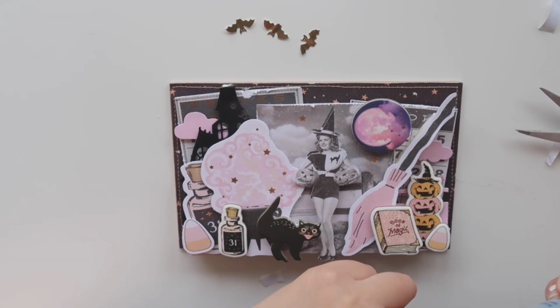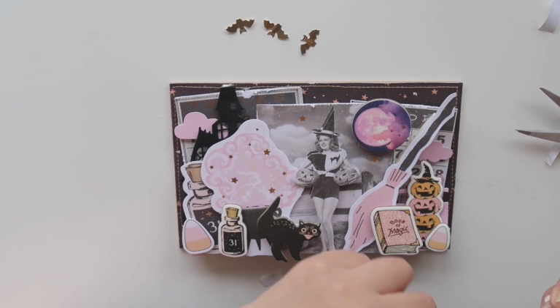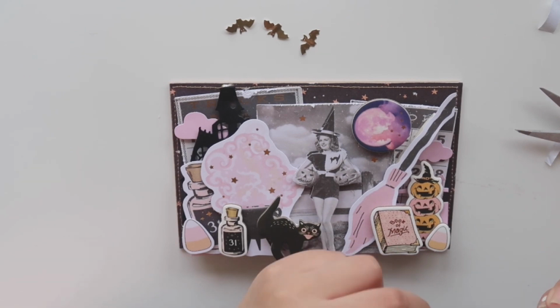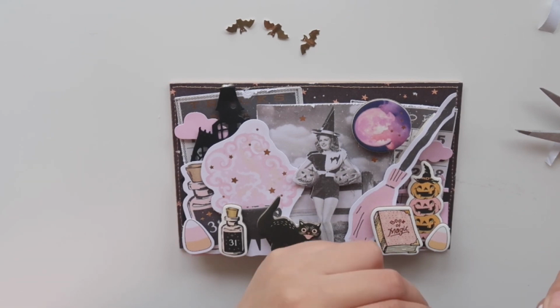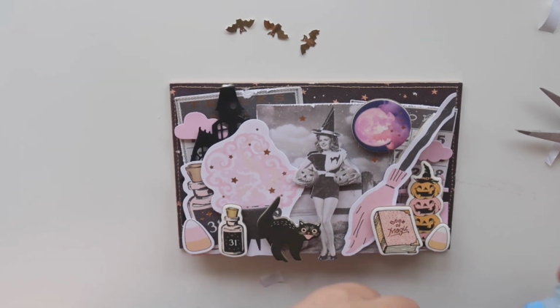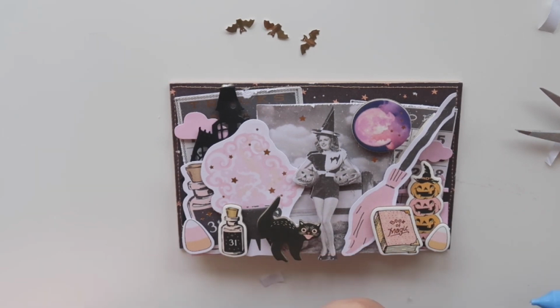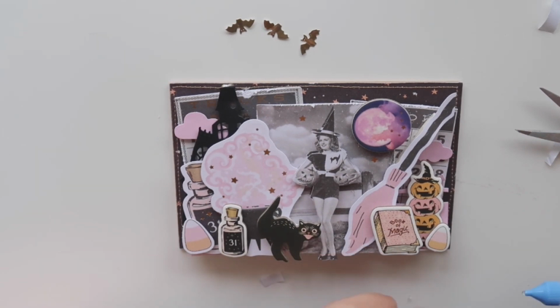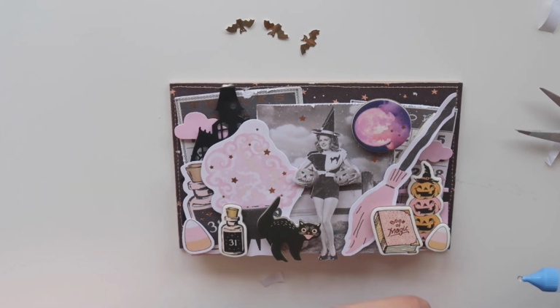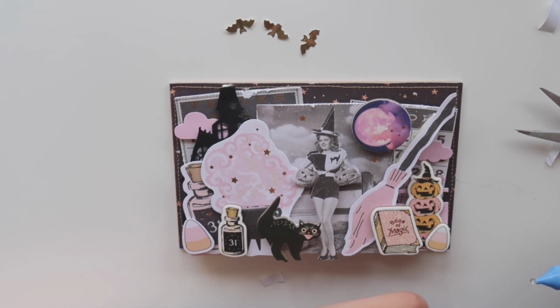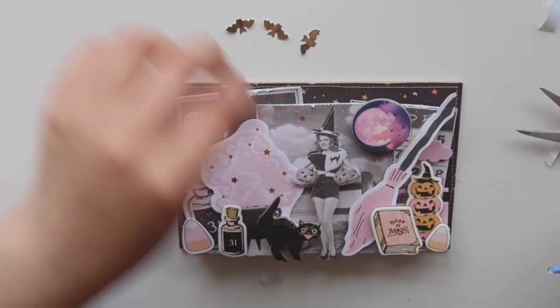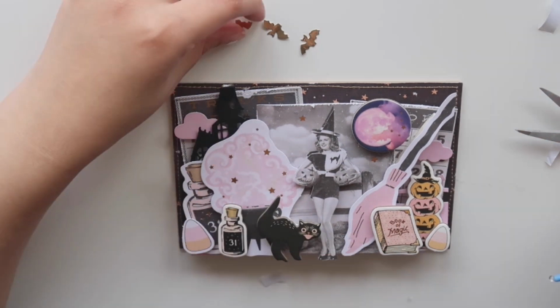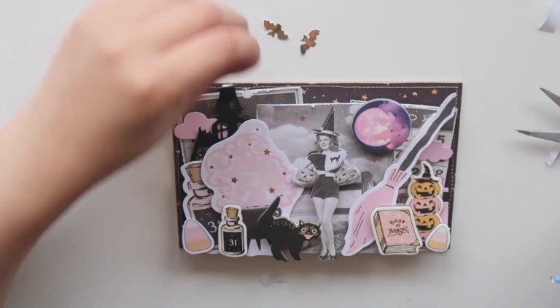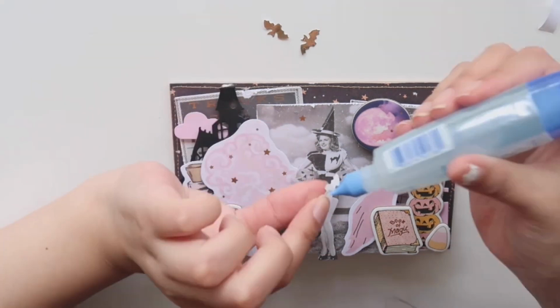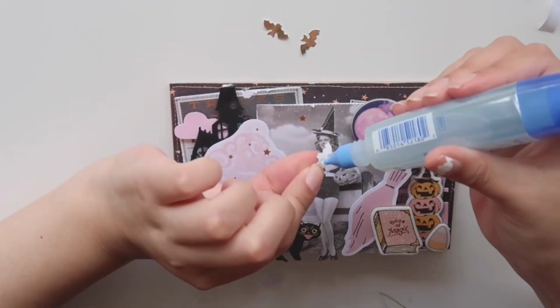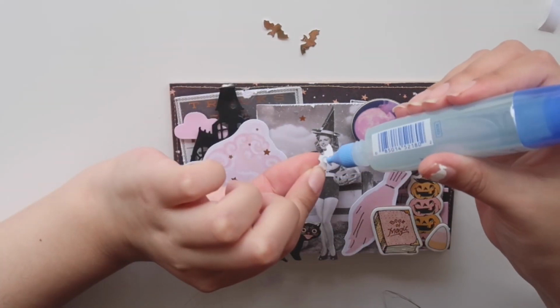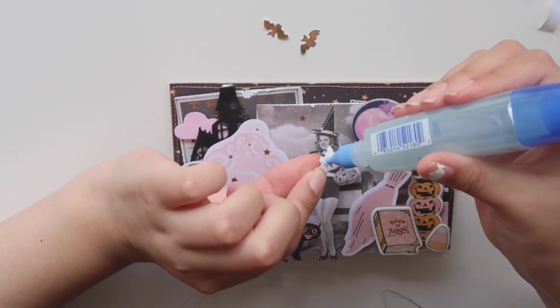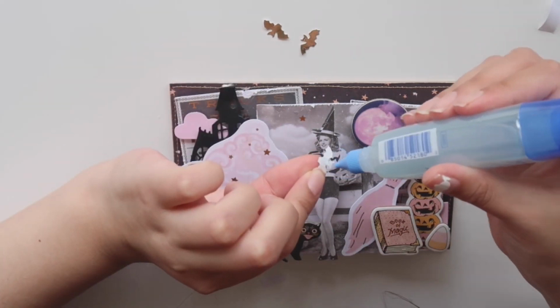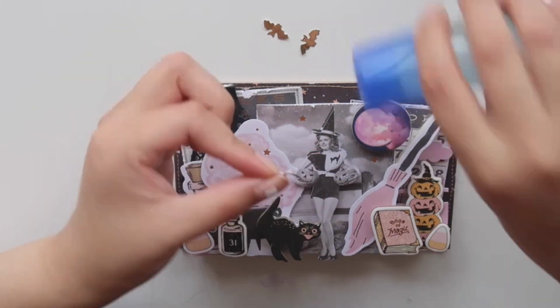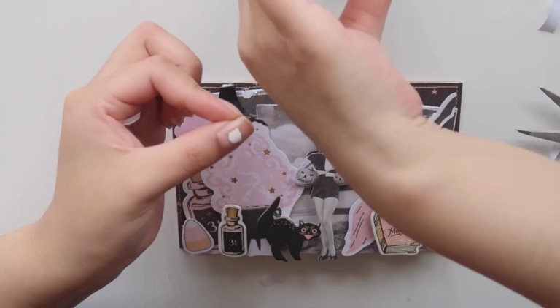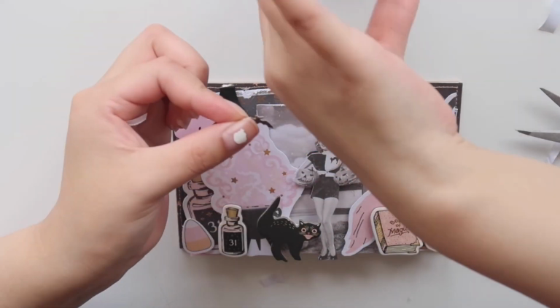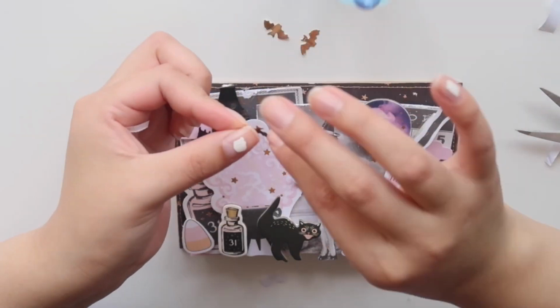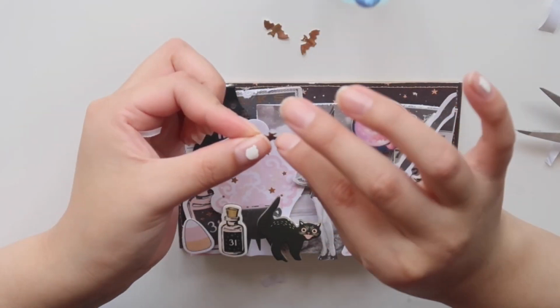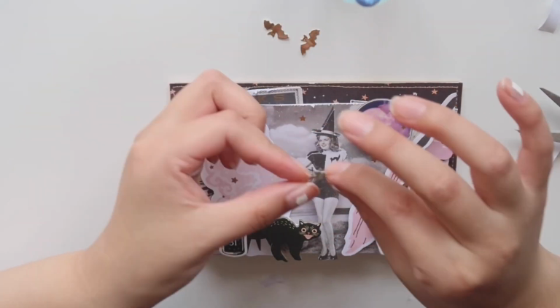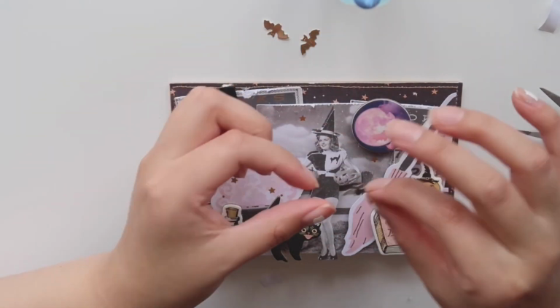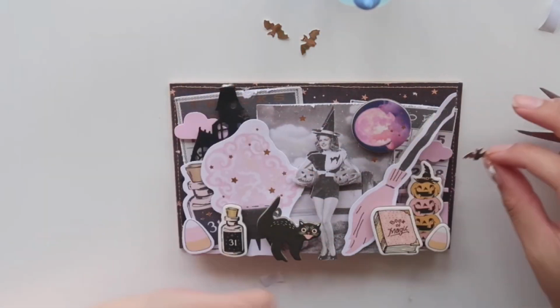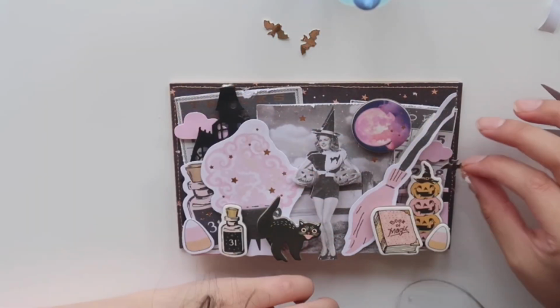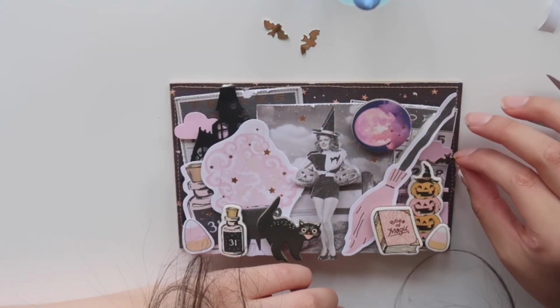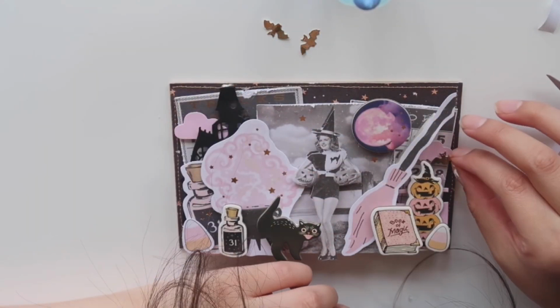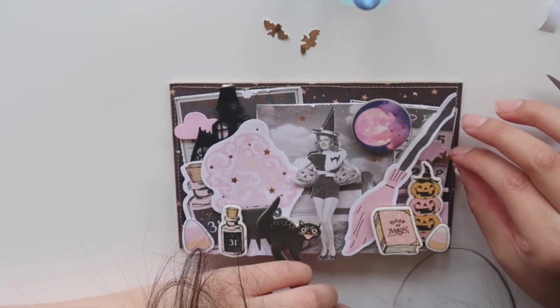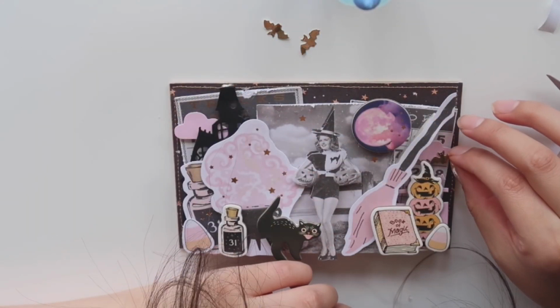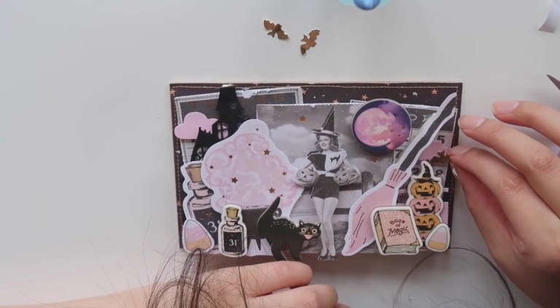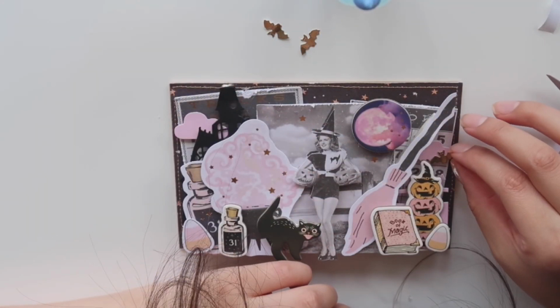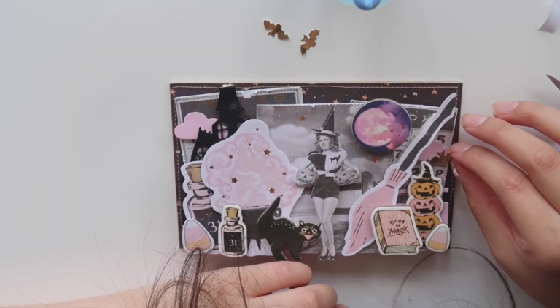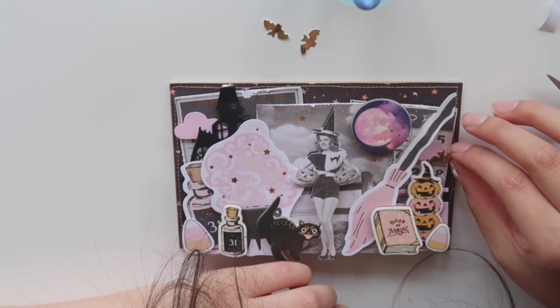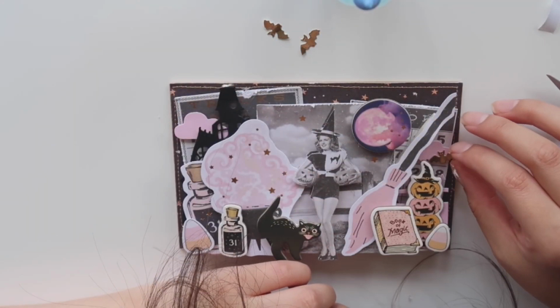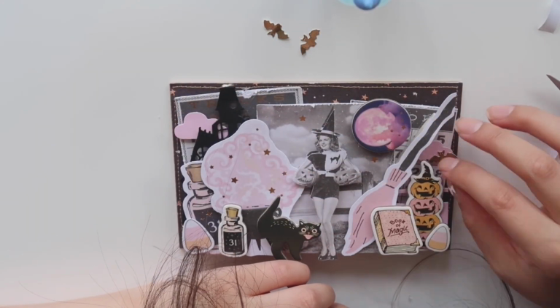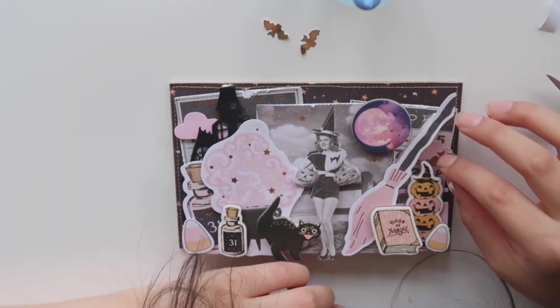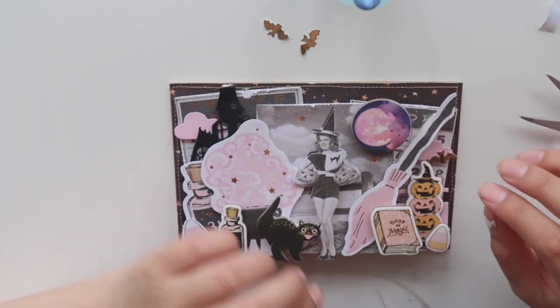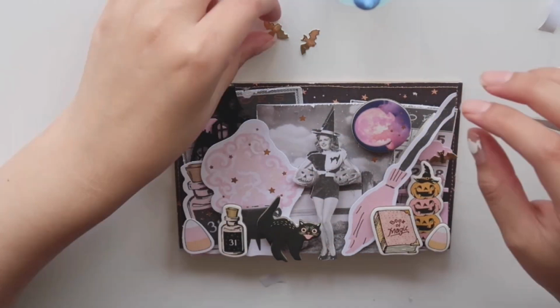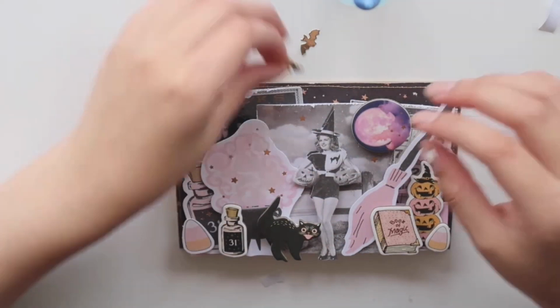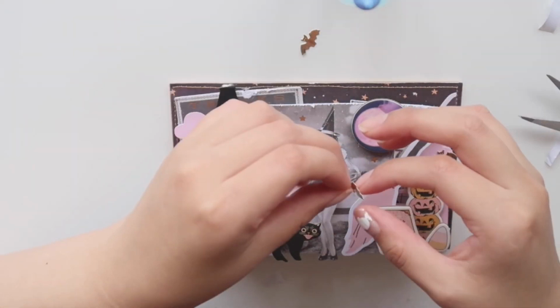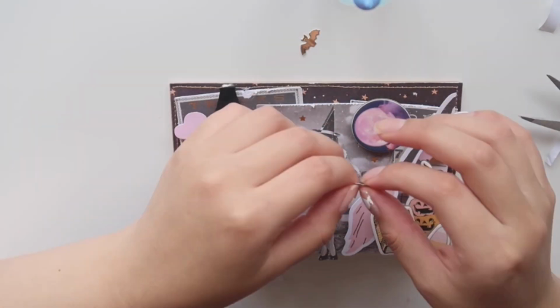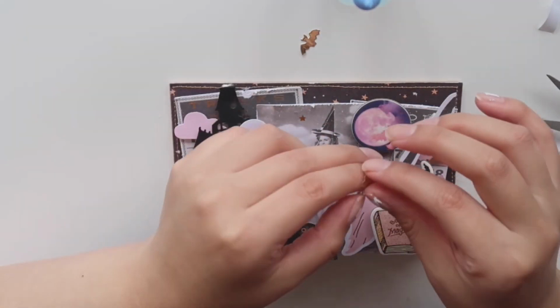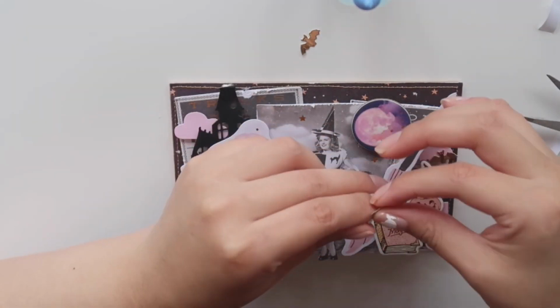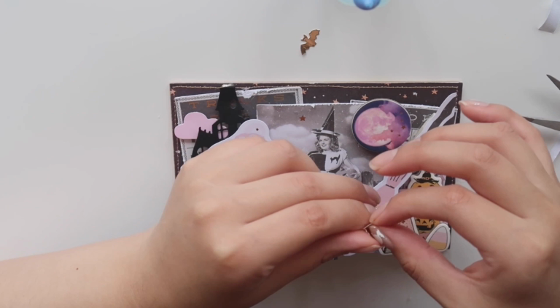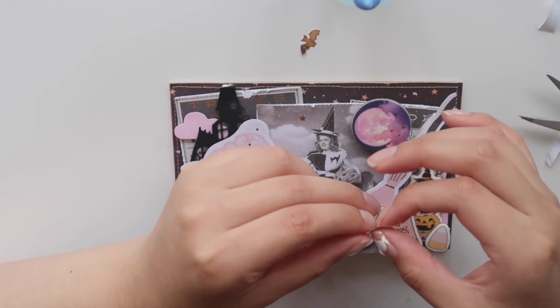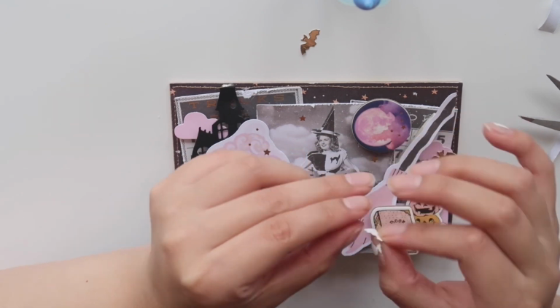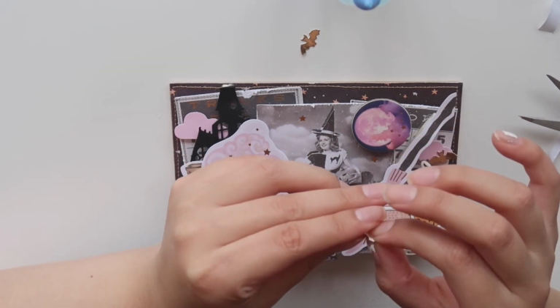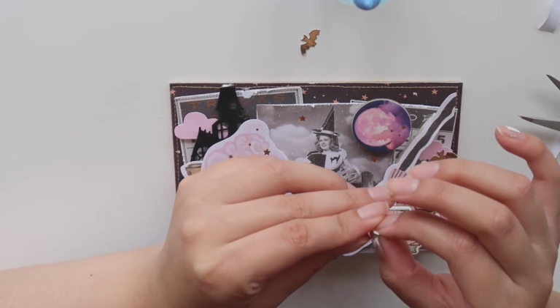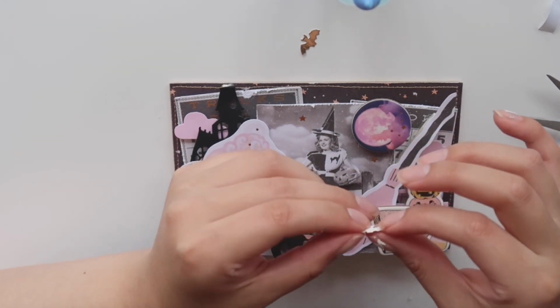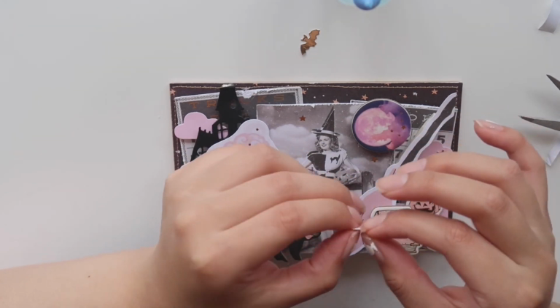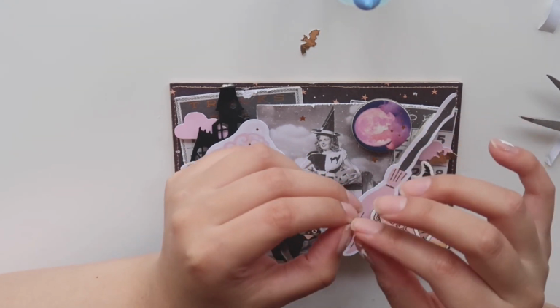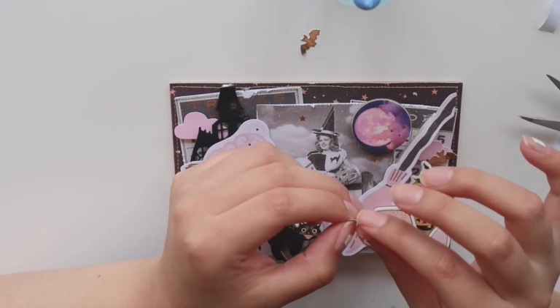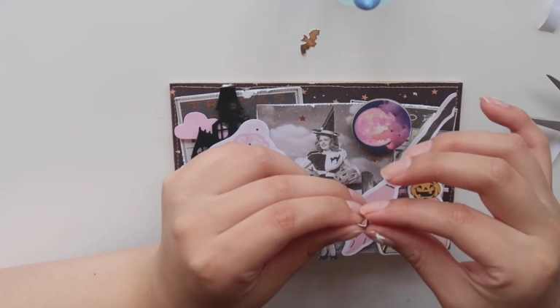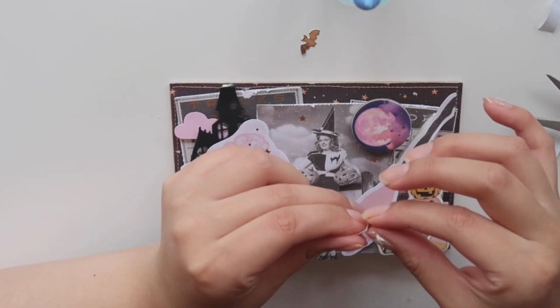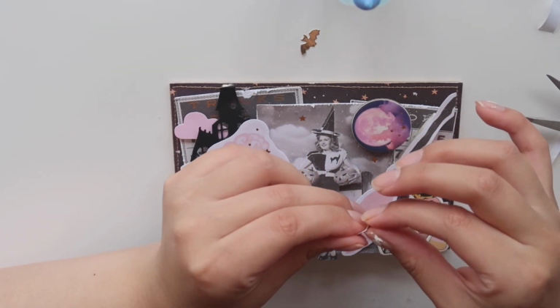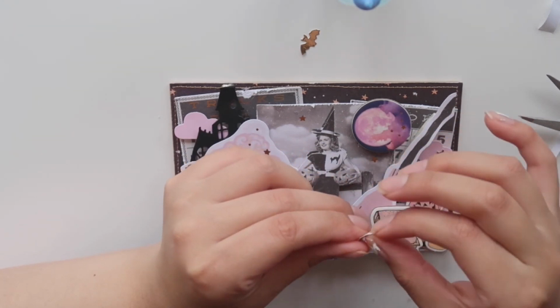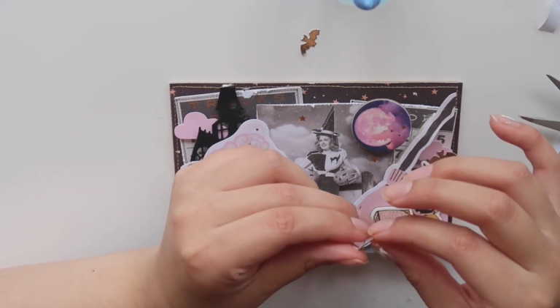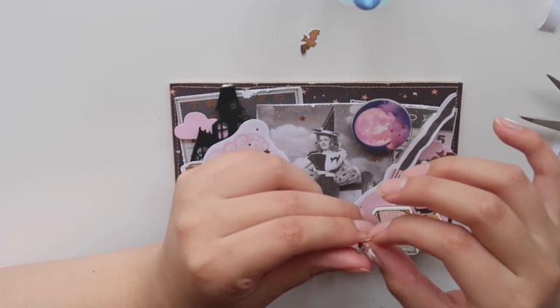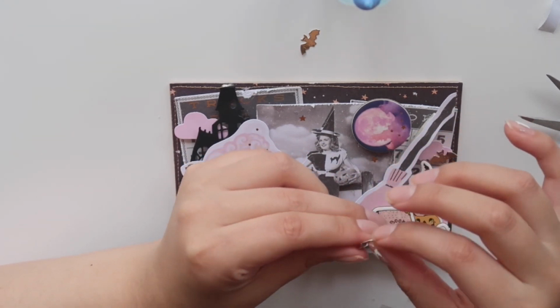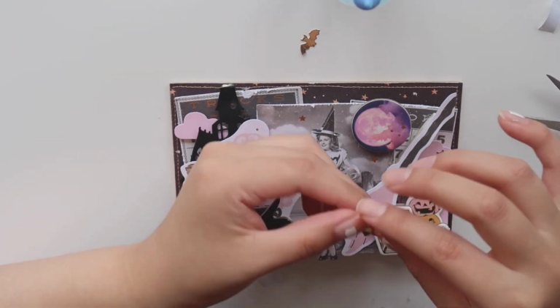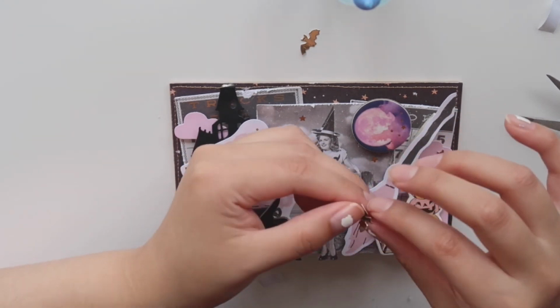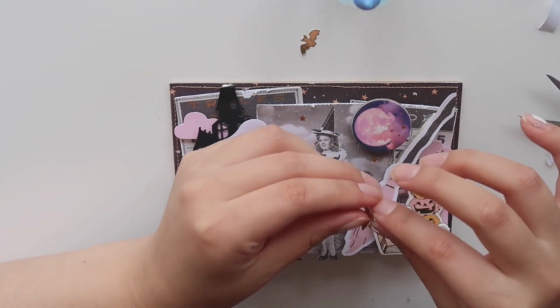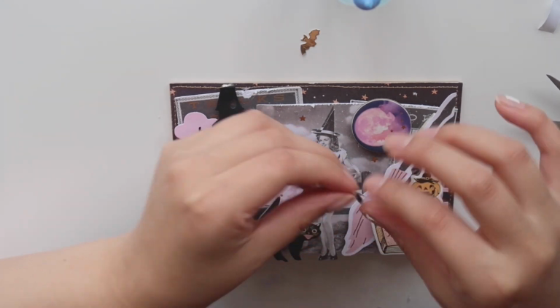I die cut these cute little bats and I'm going to add those to the background as well, just placing them in random spots.